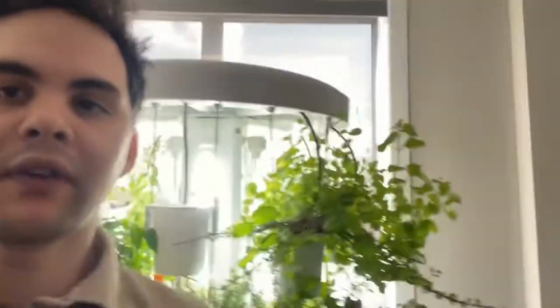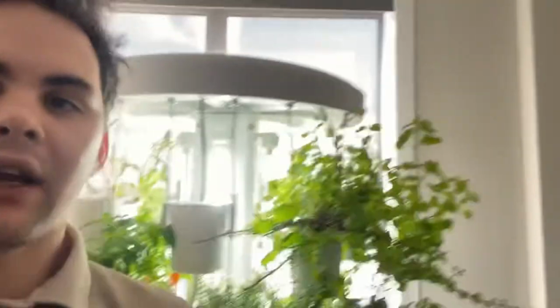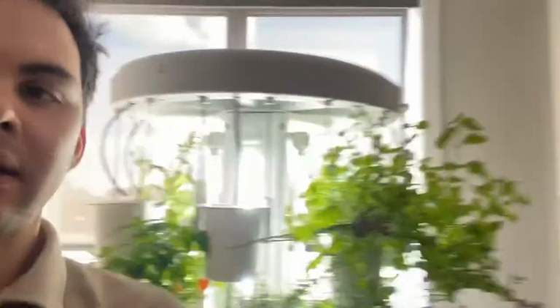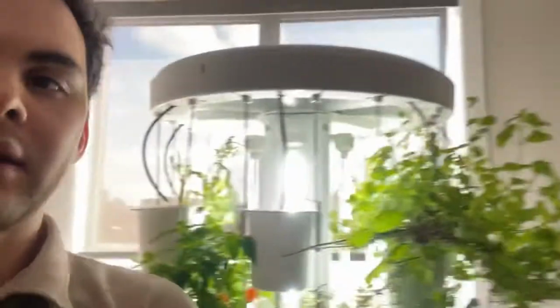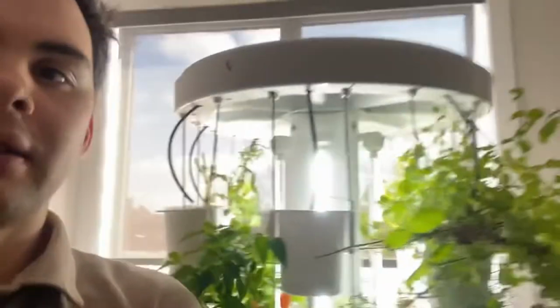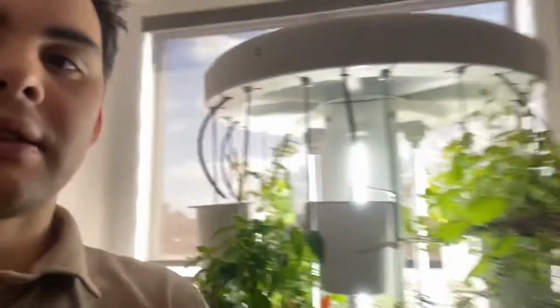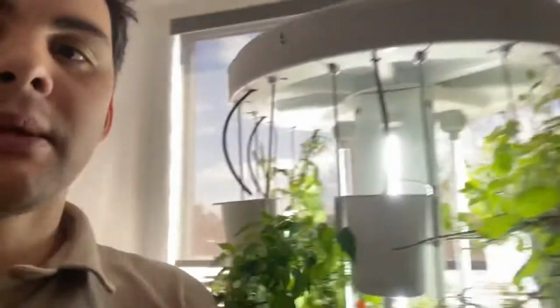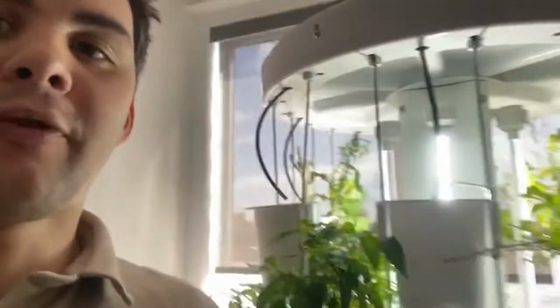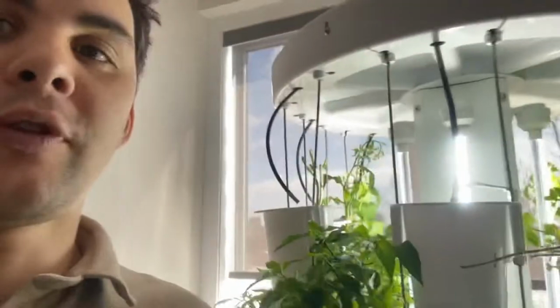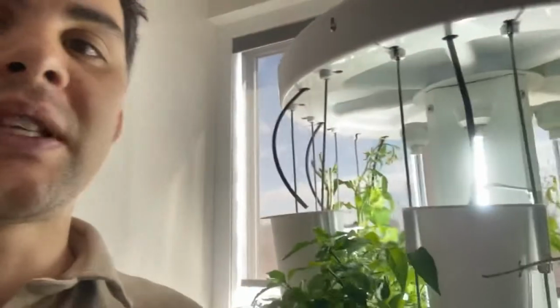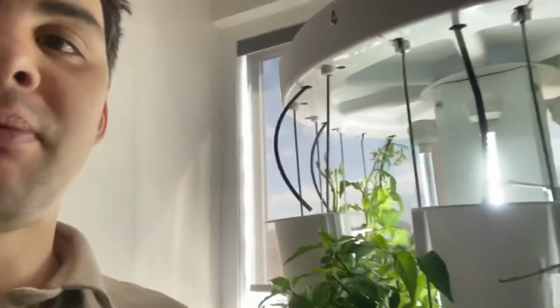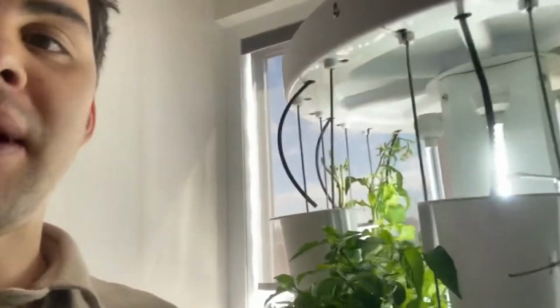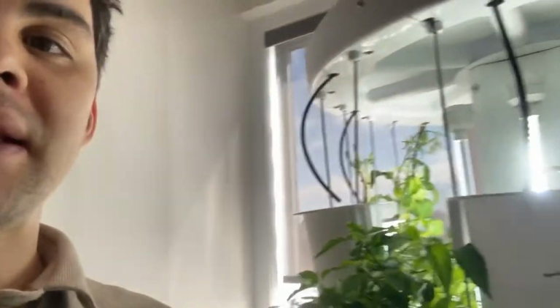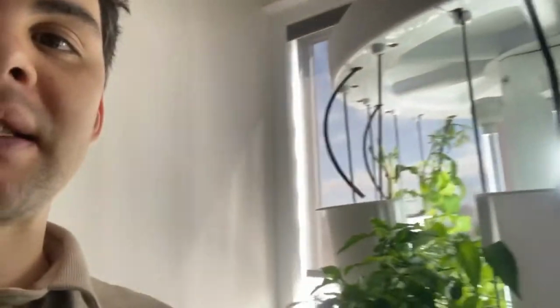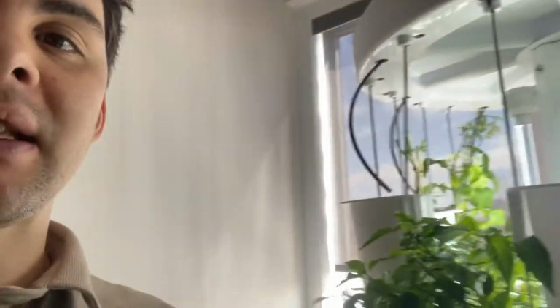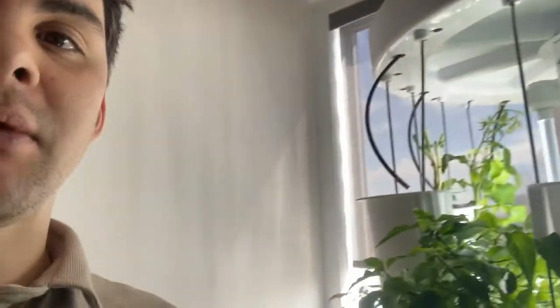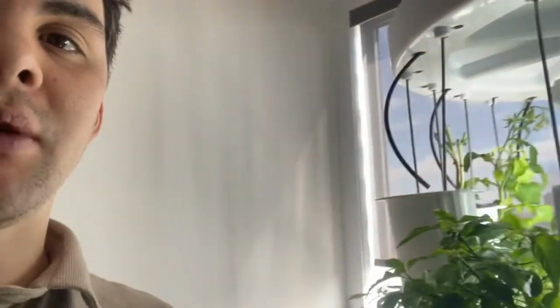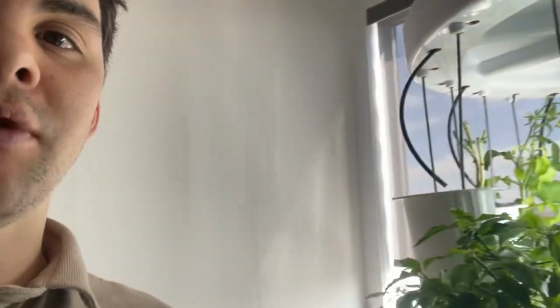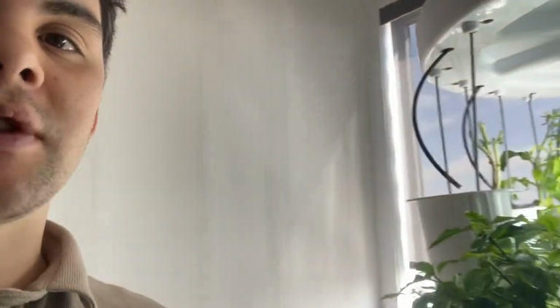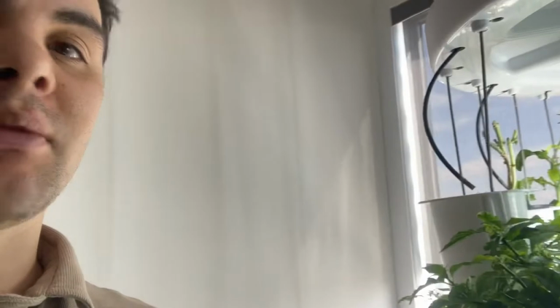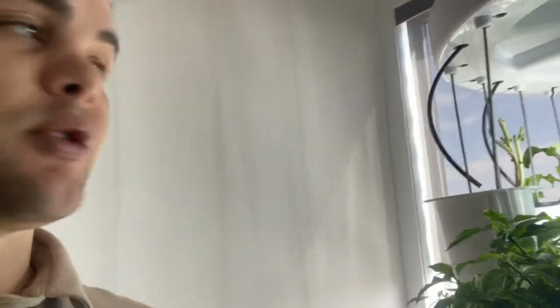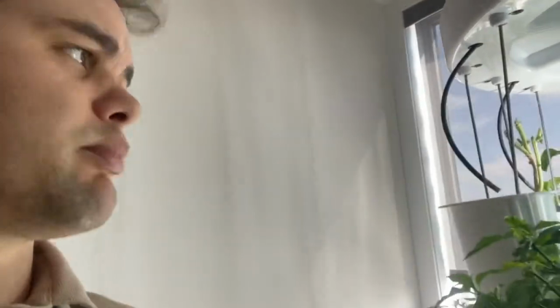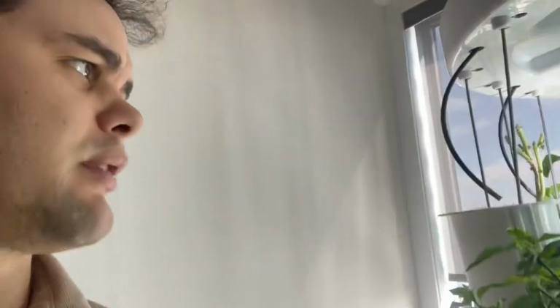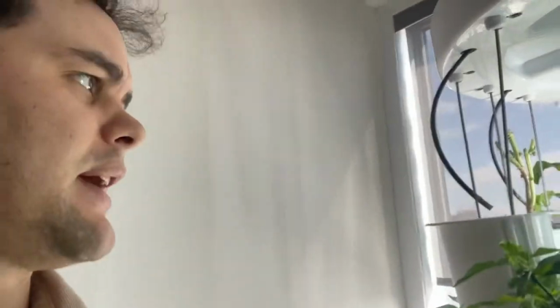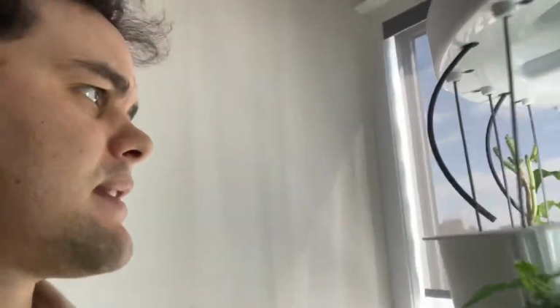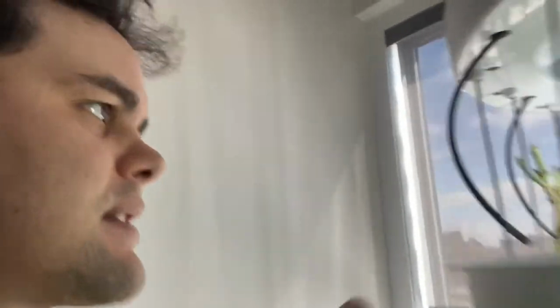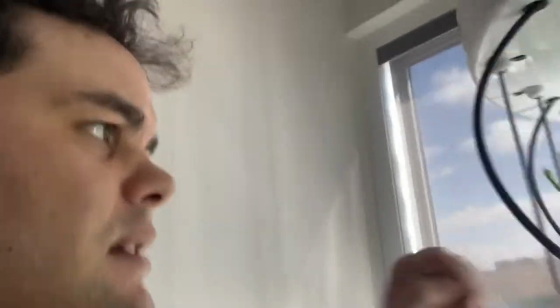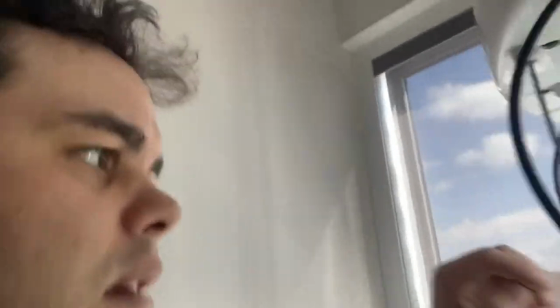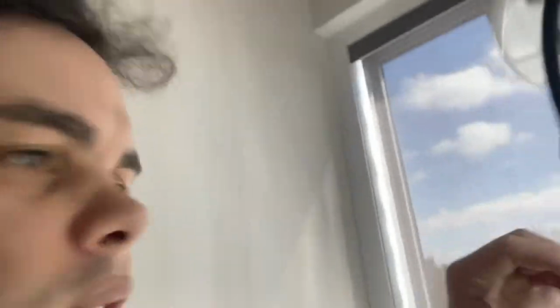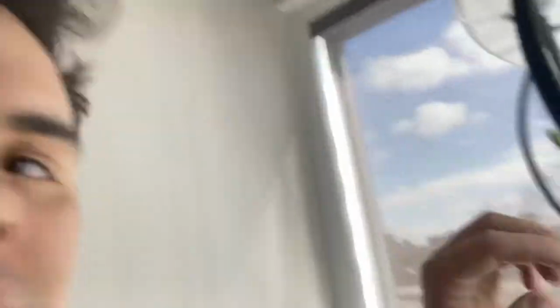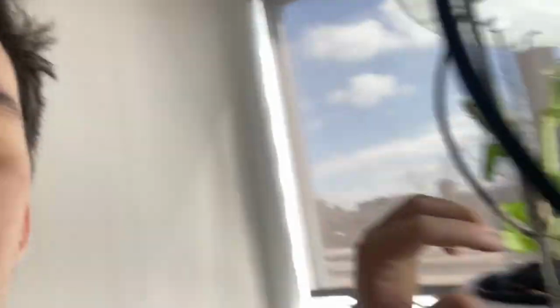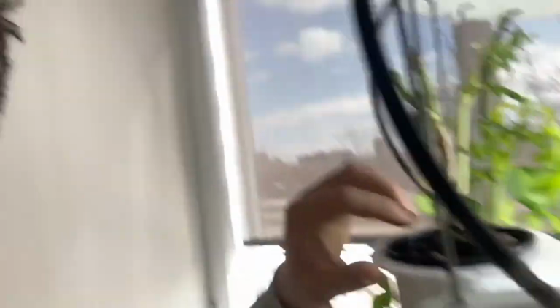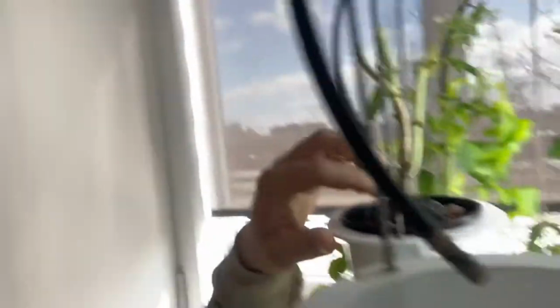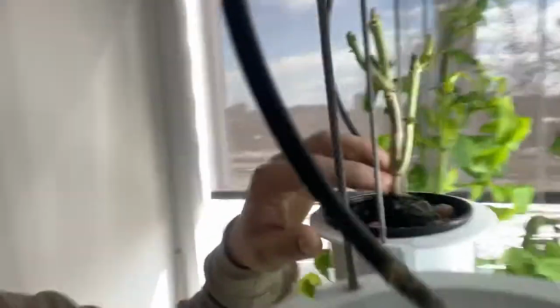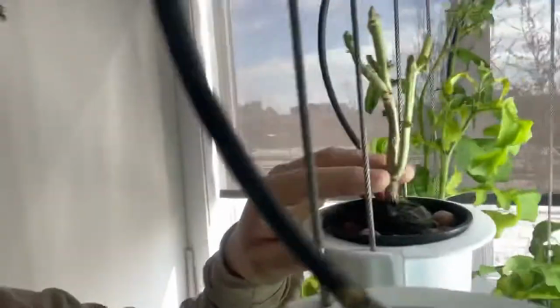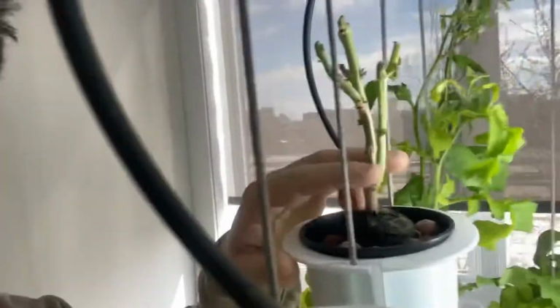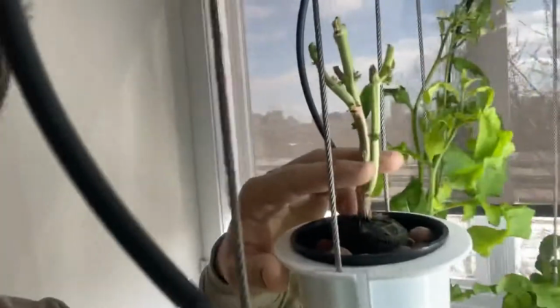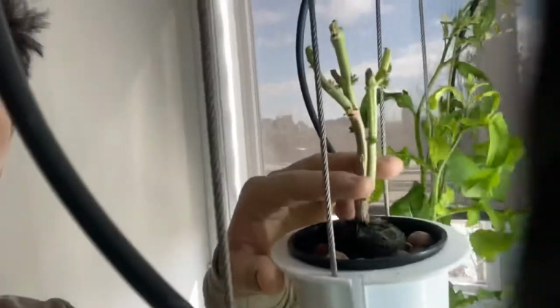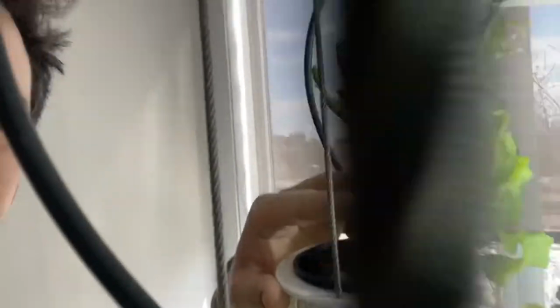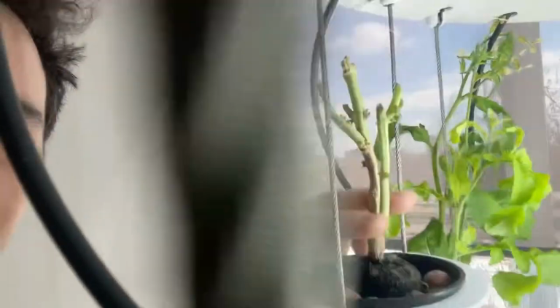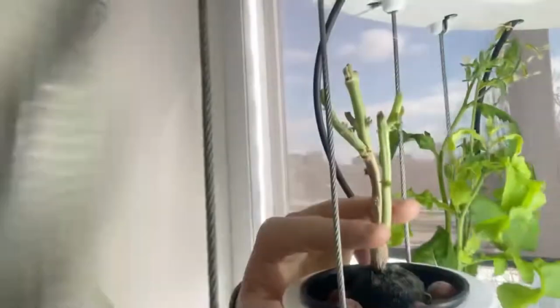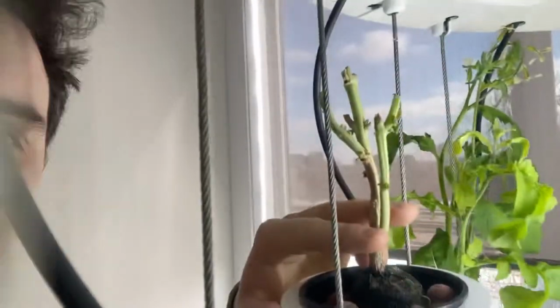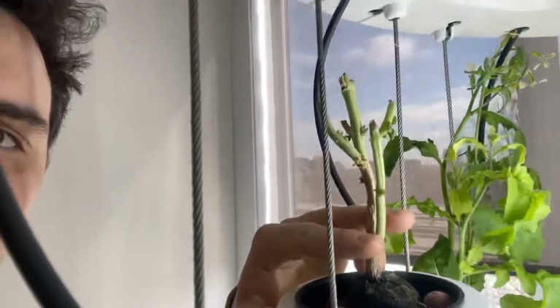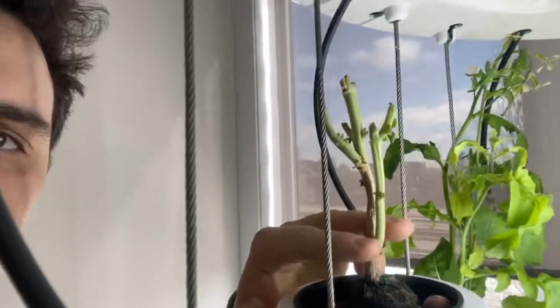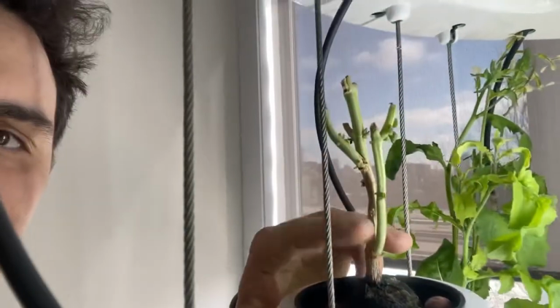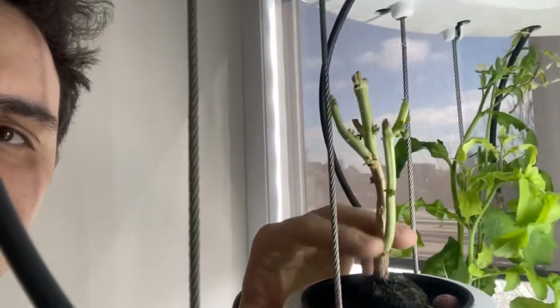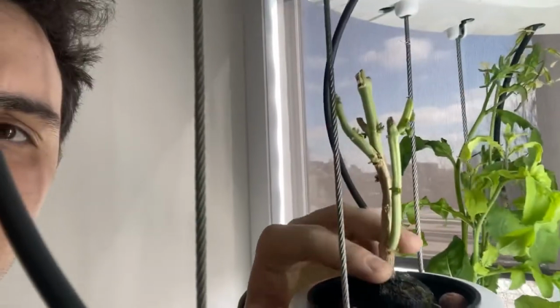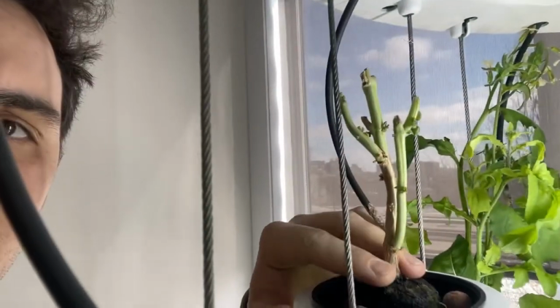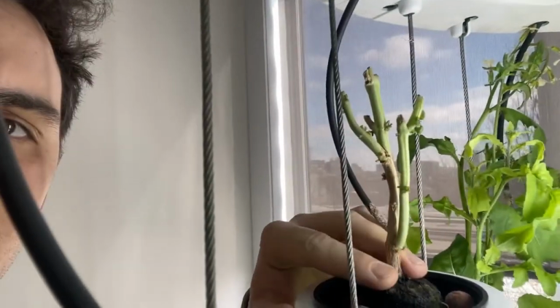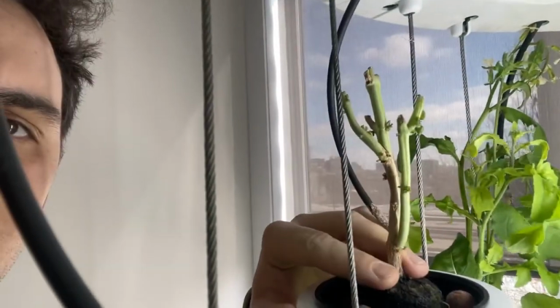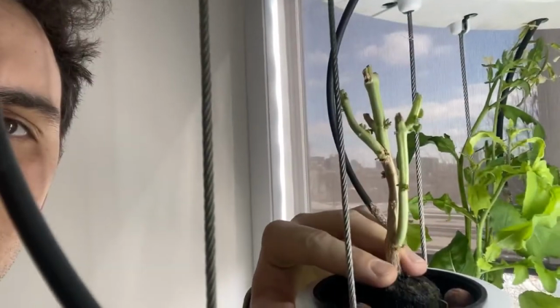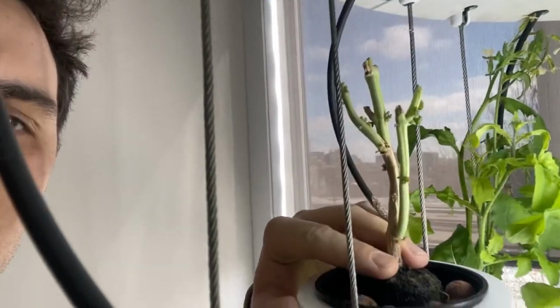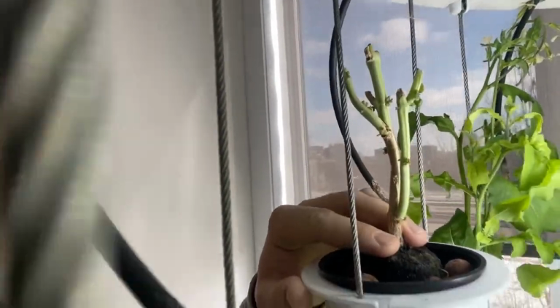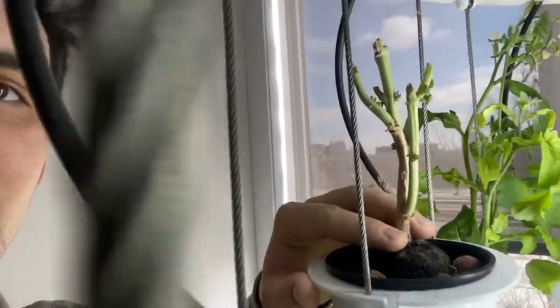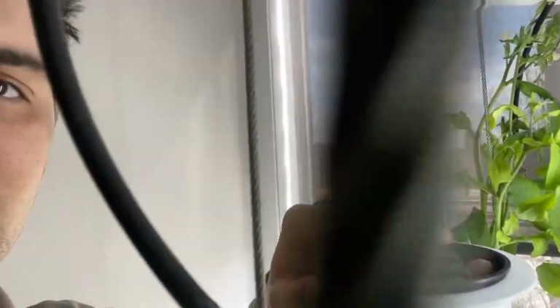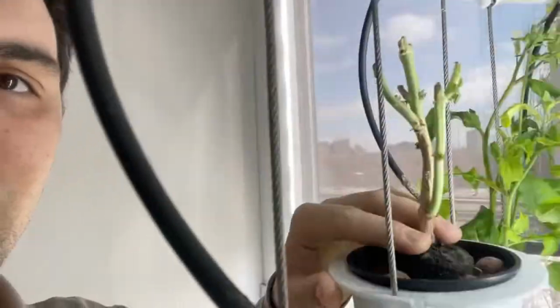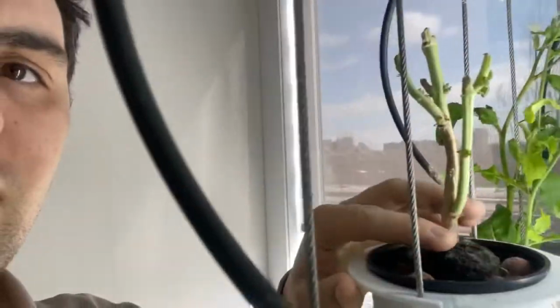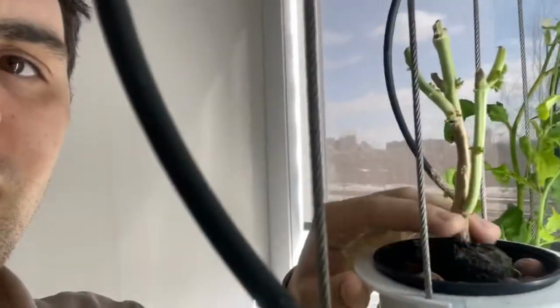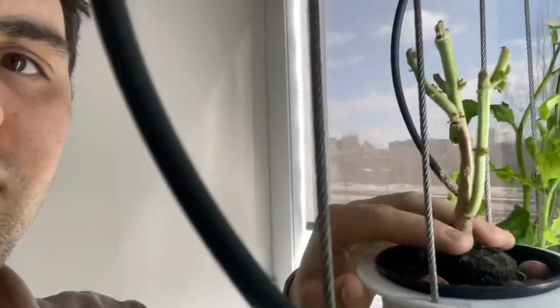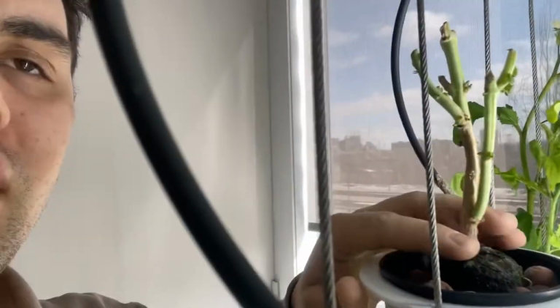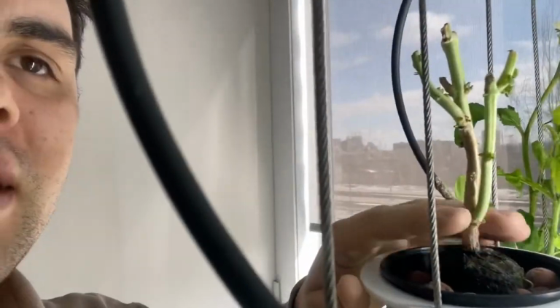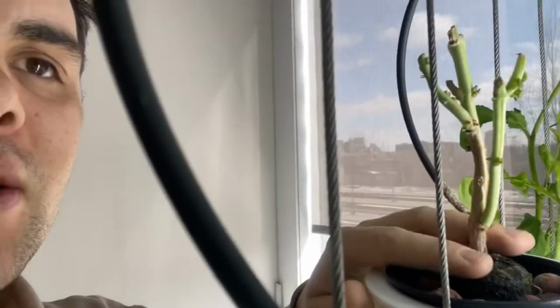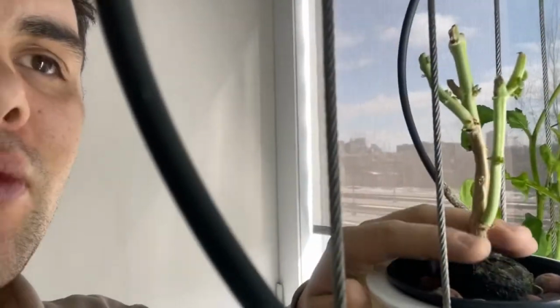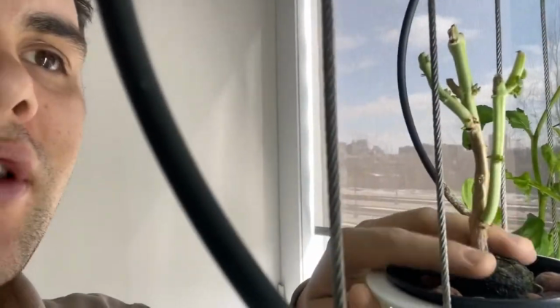I've got some free space. I'm going to put some new plants, some experiments that failed, that we're going to replace.